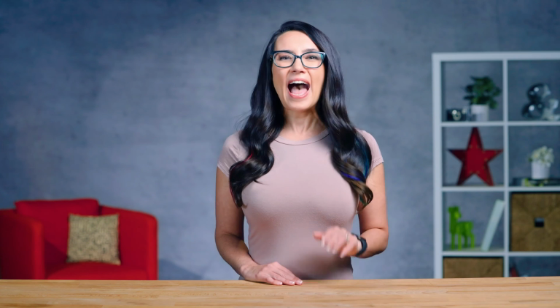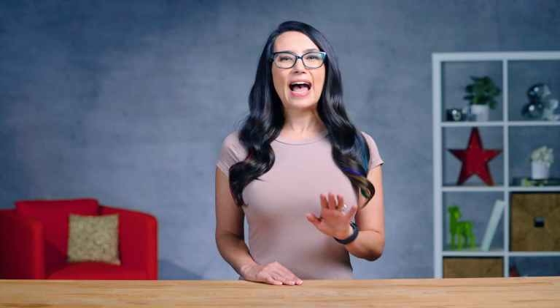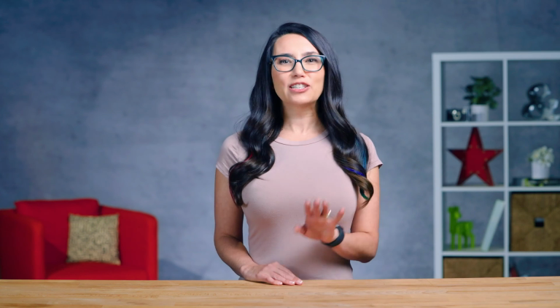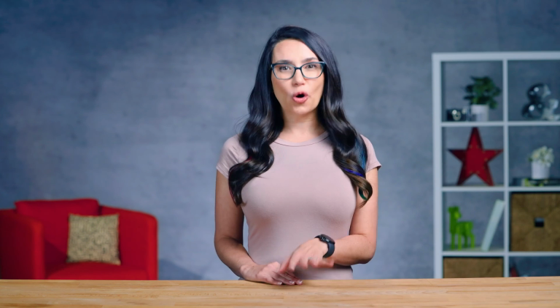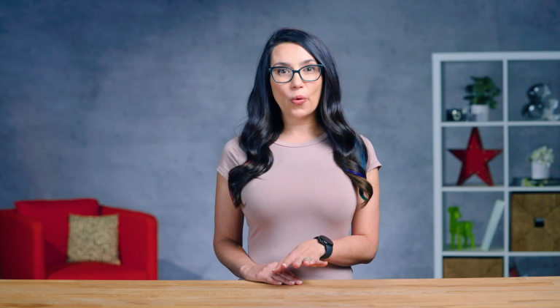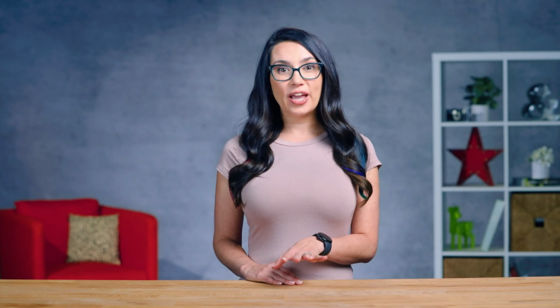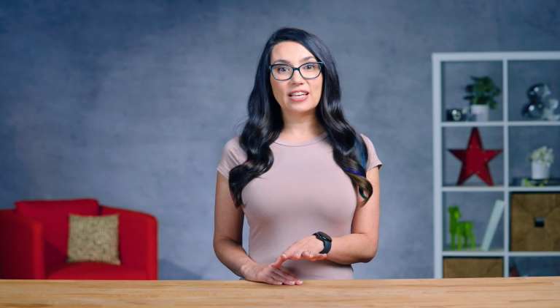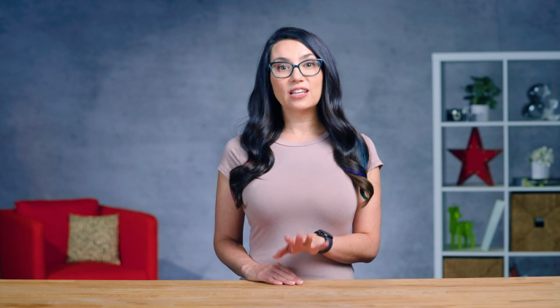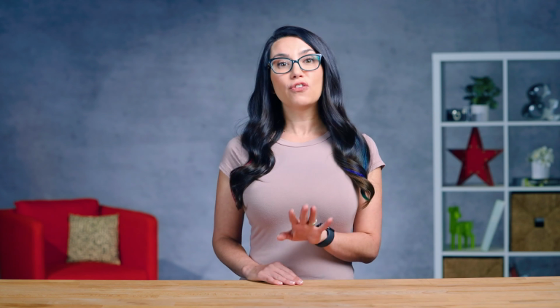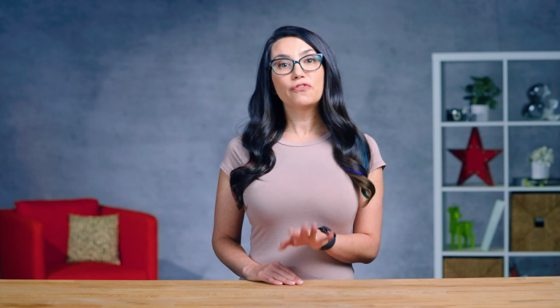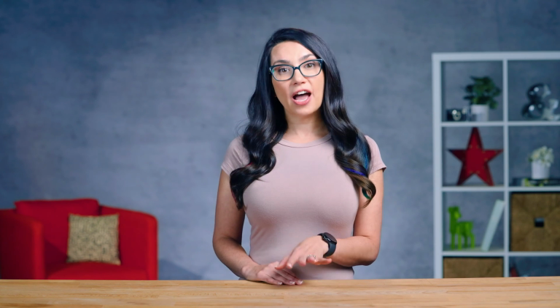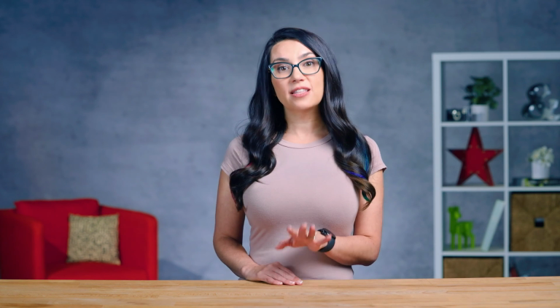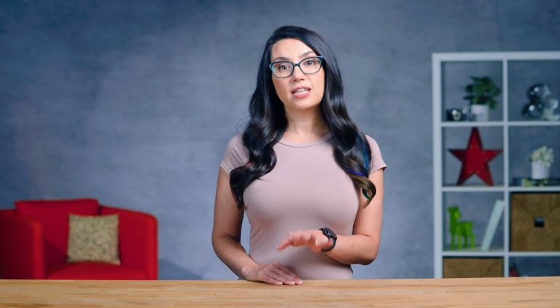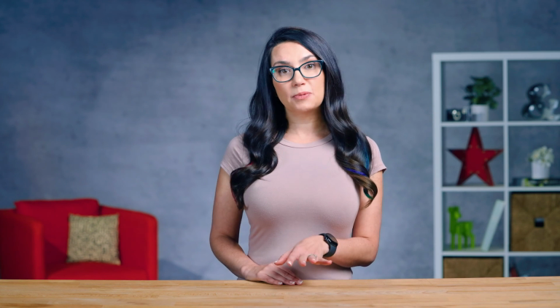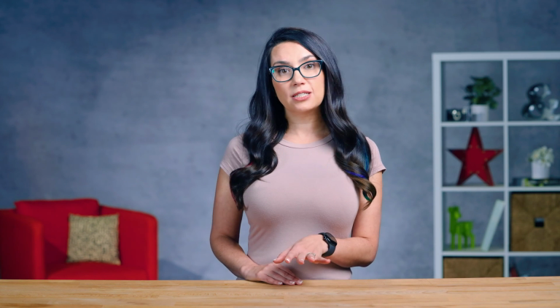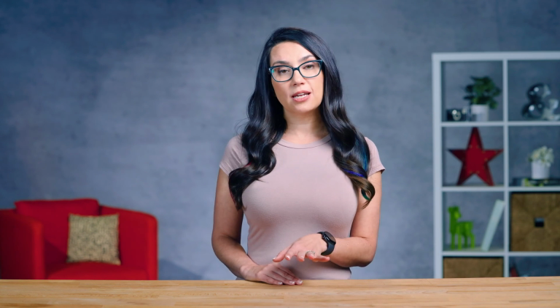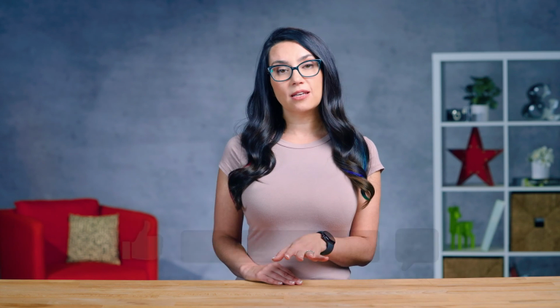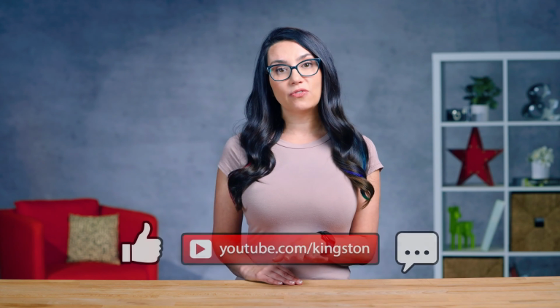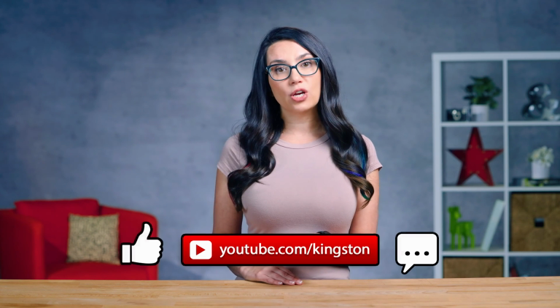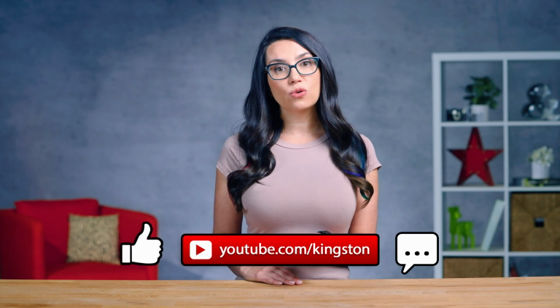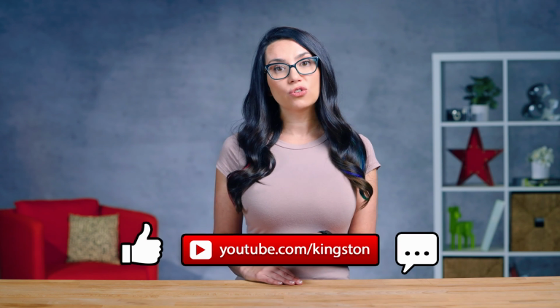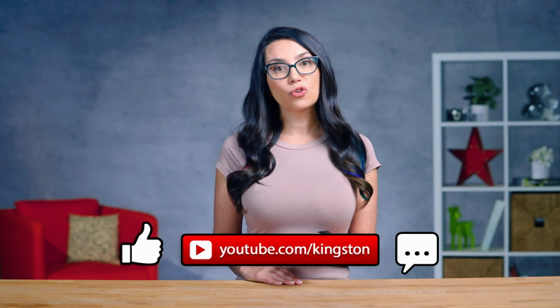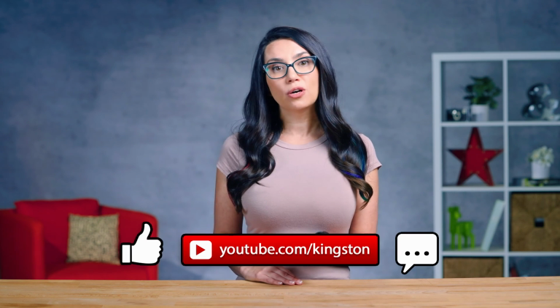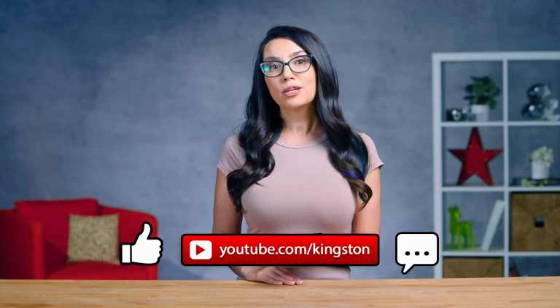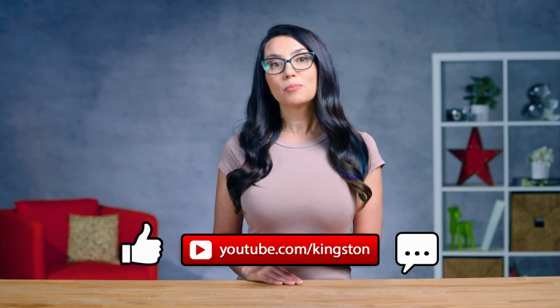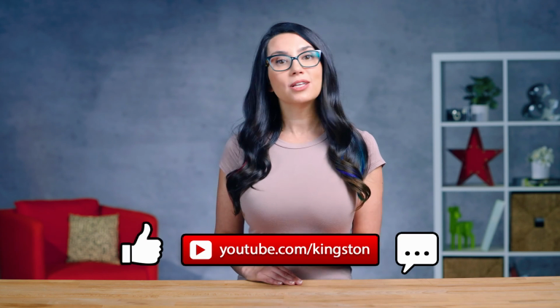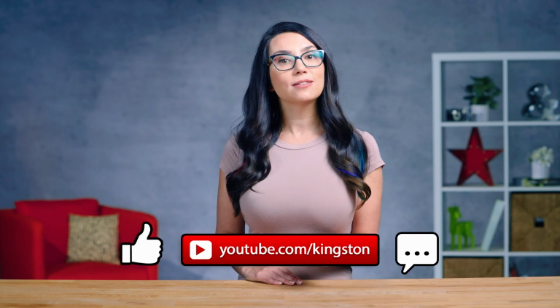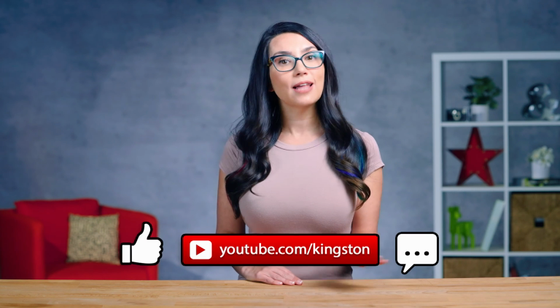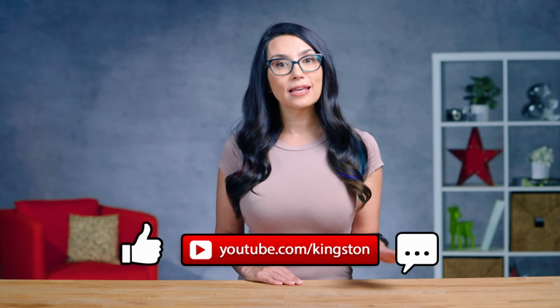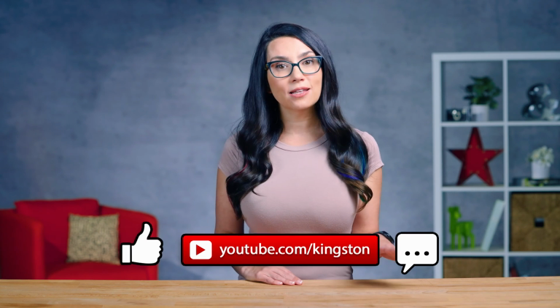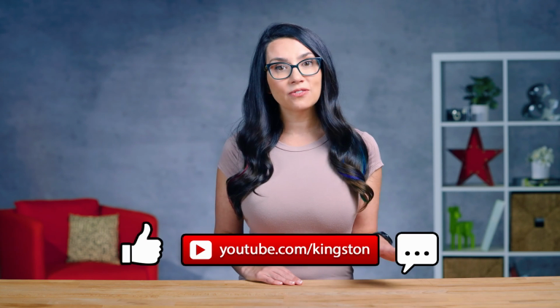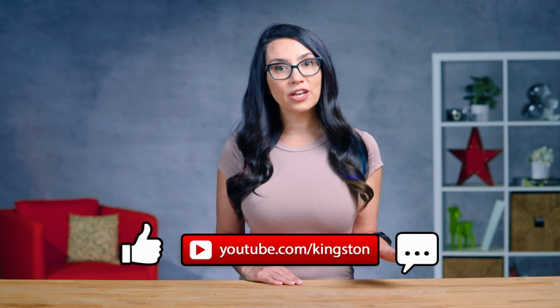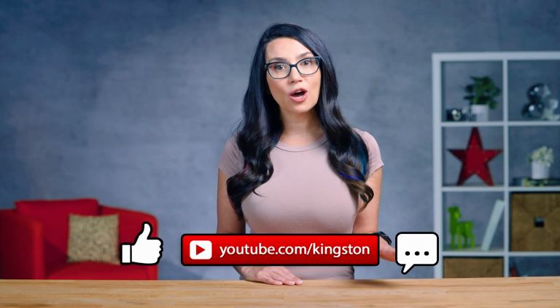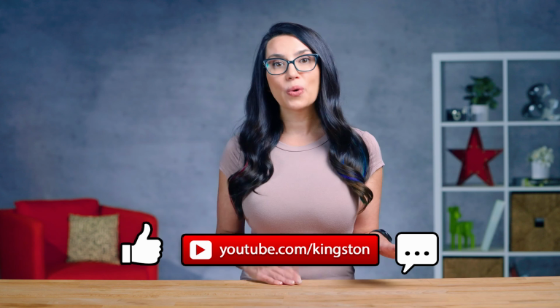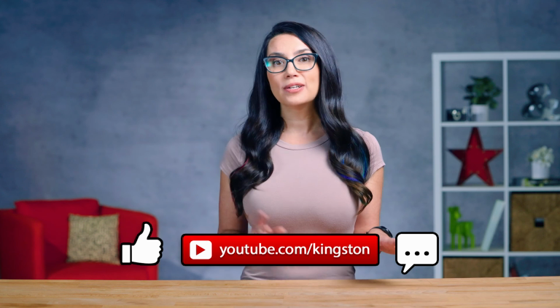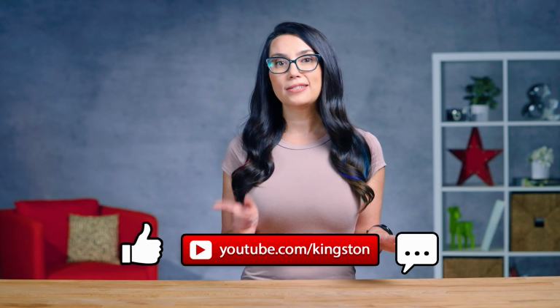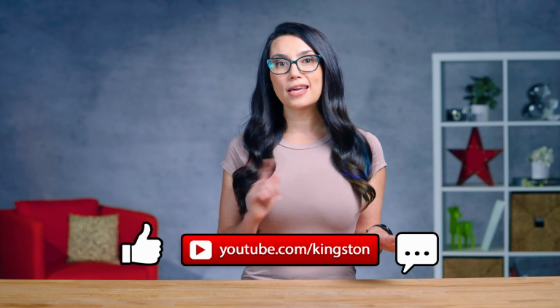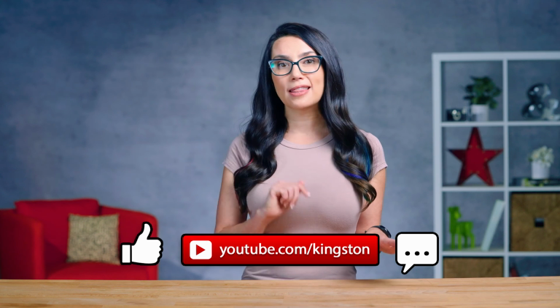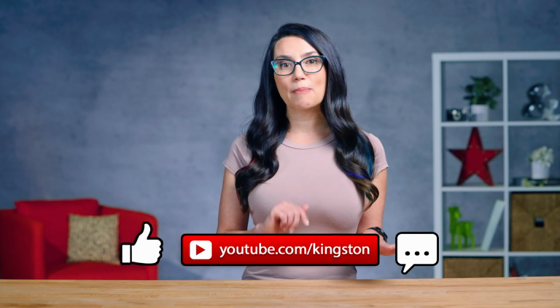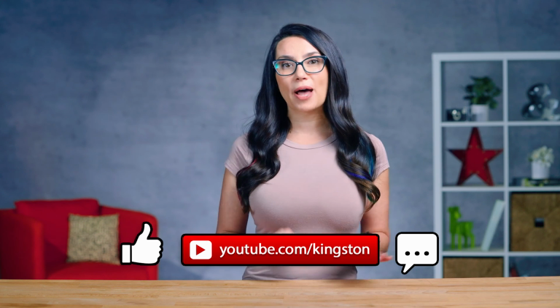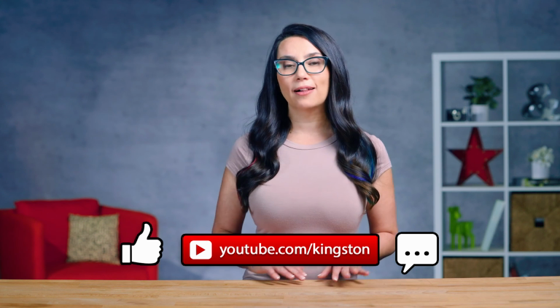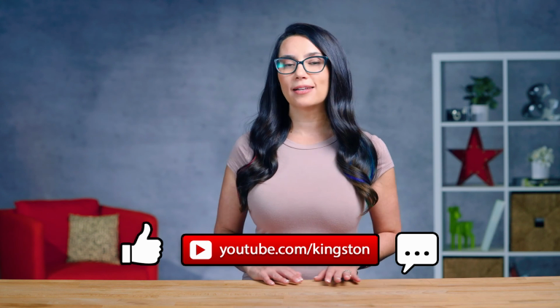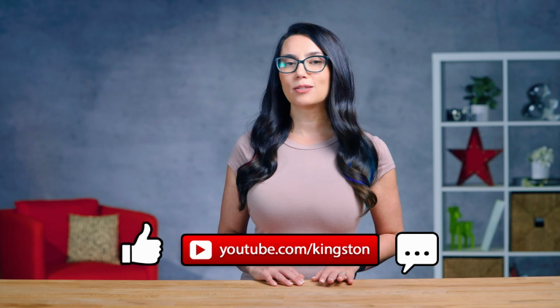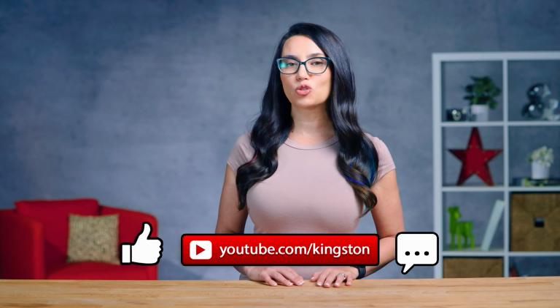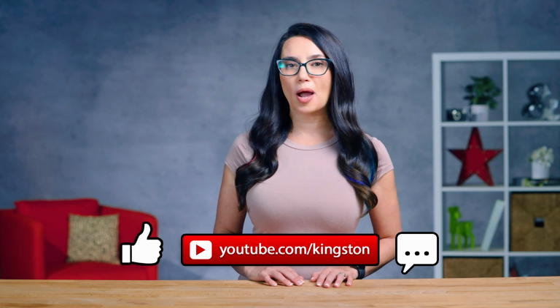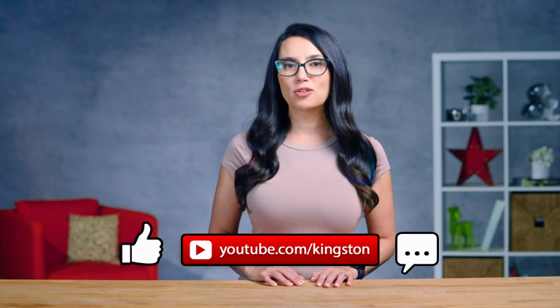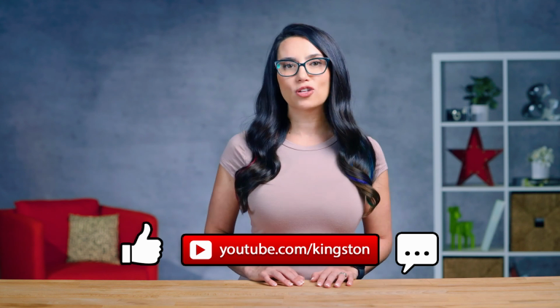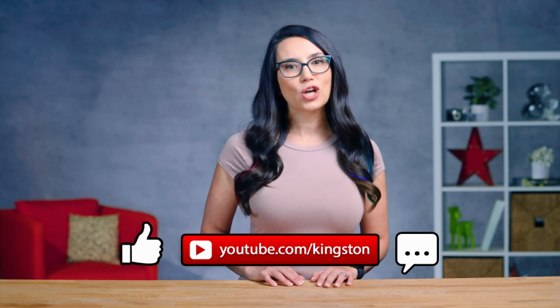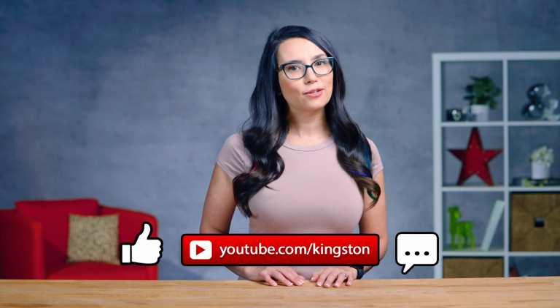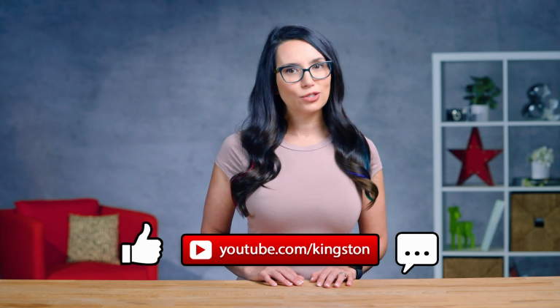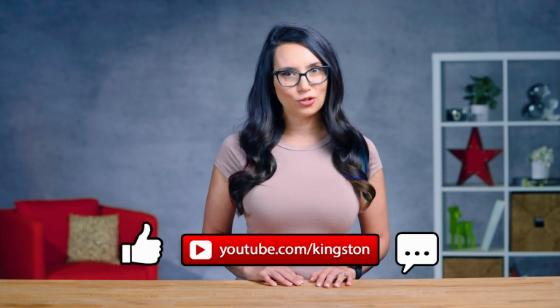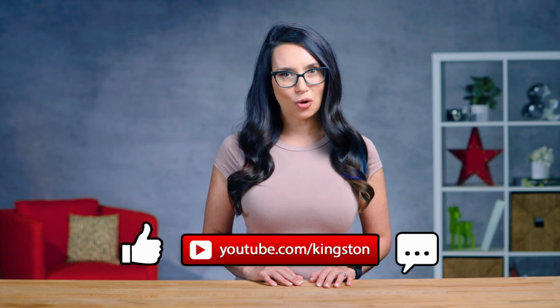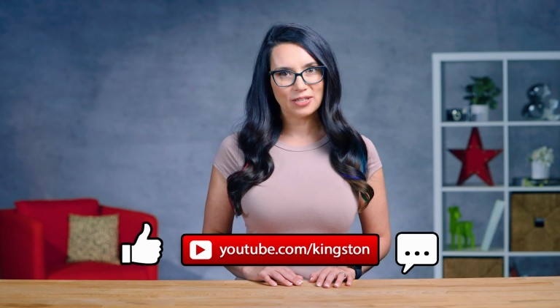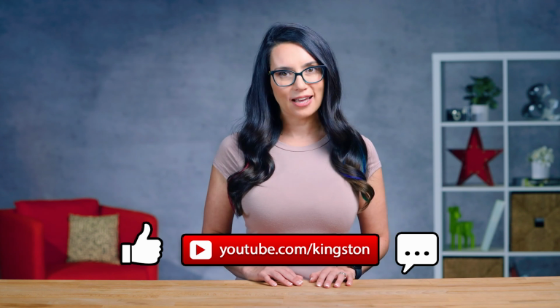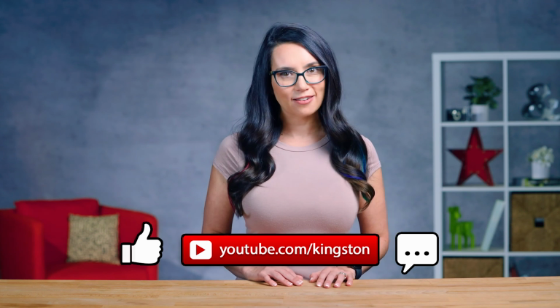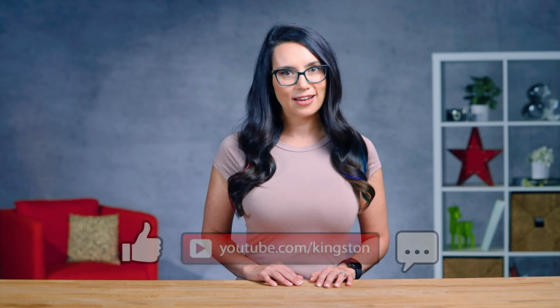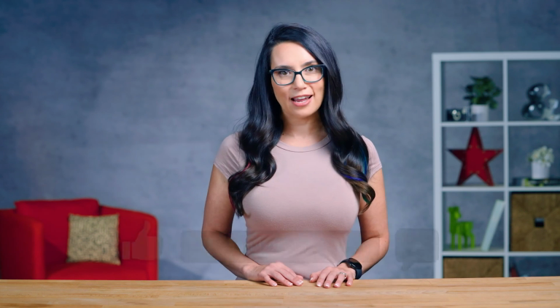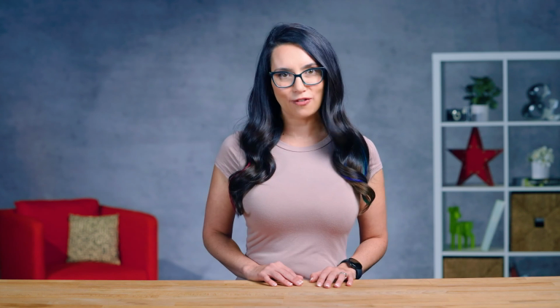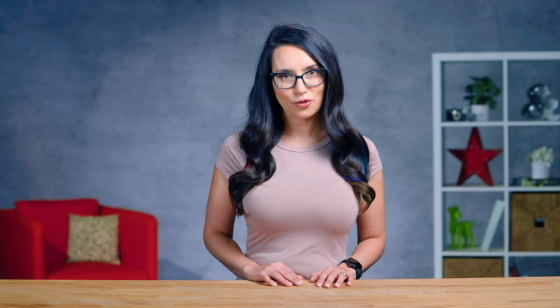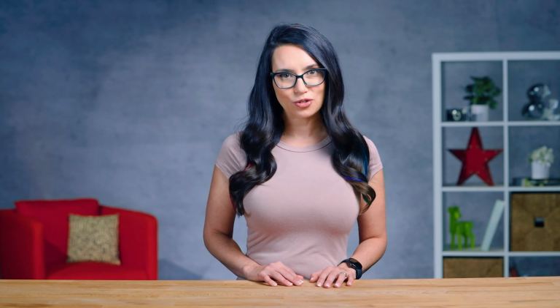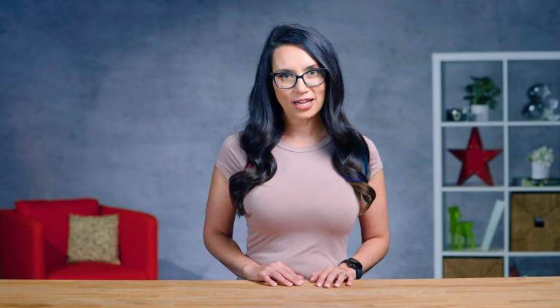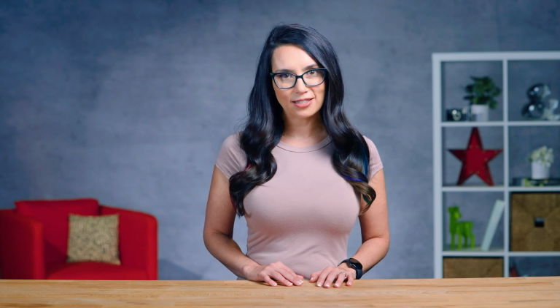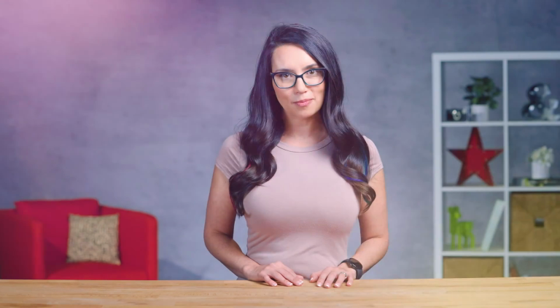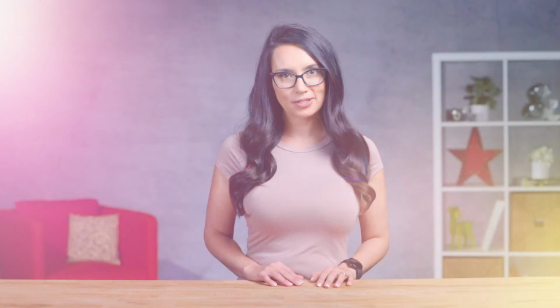As always, if you find the tips in today's video useful, please like this video, ding that bell, and subscribe to the channel so you don't miss out on any future tech tips.